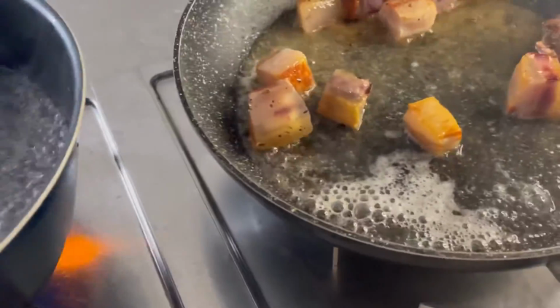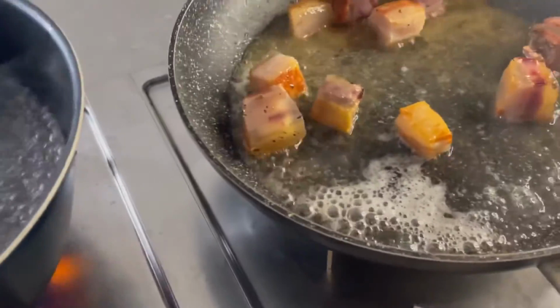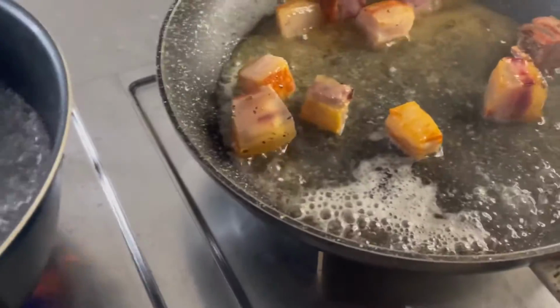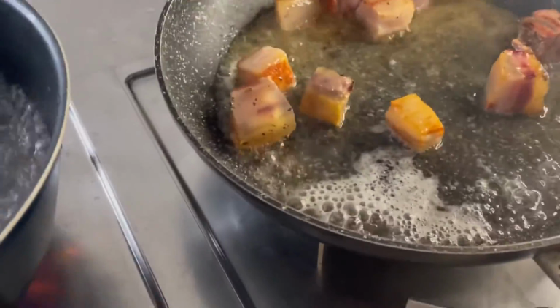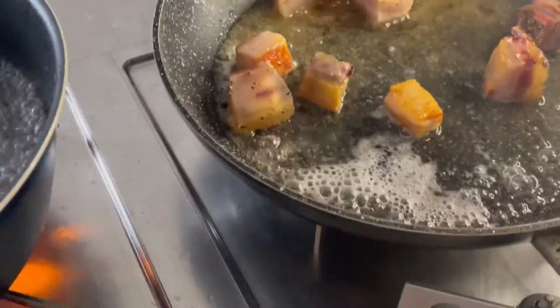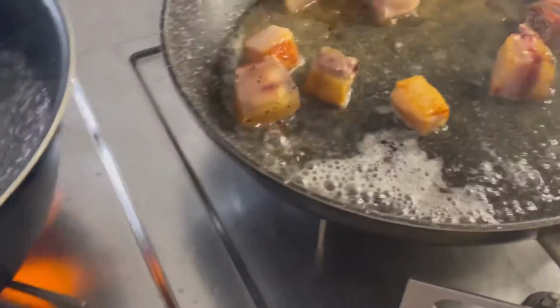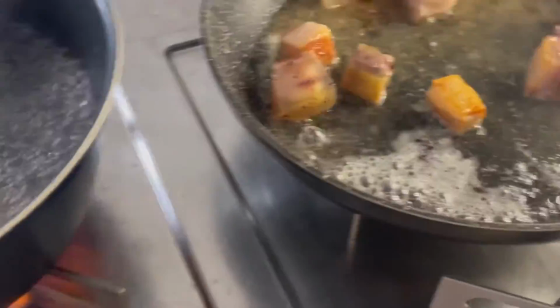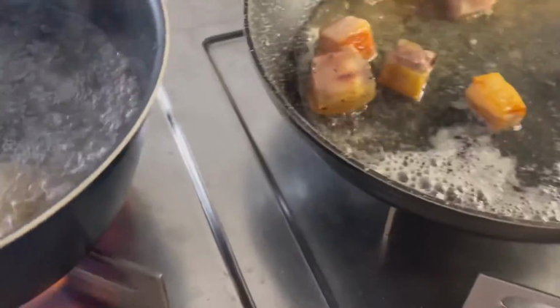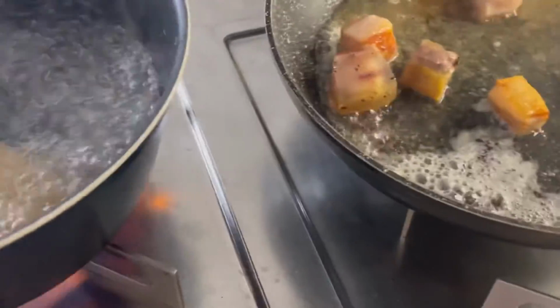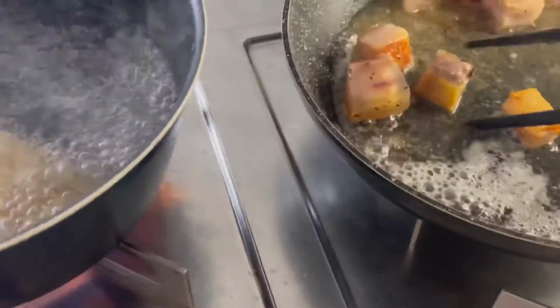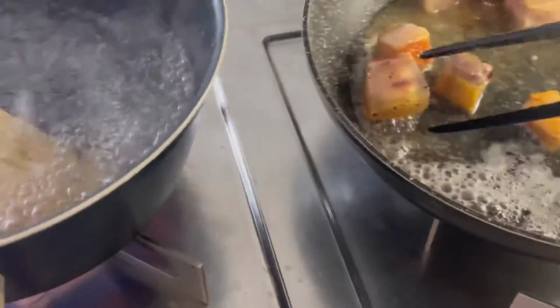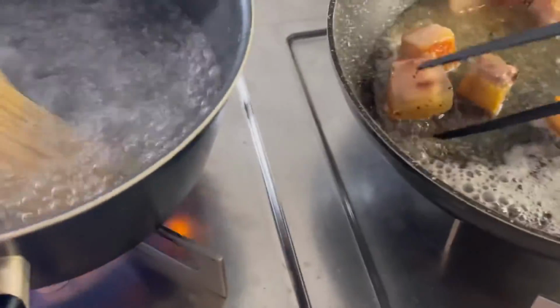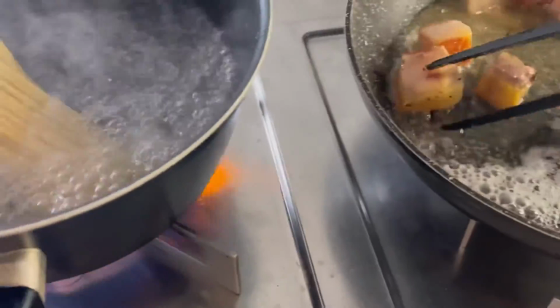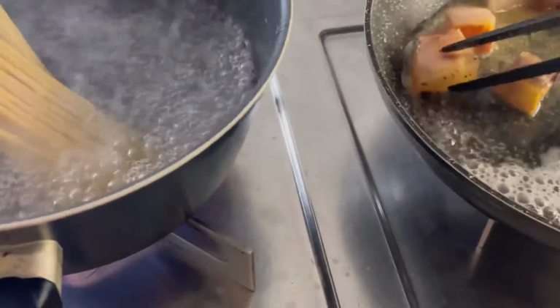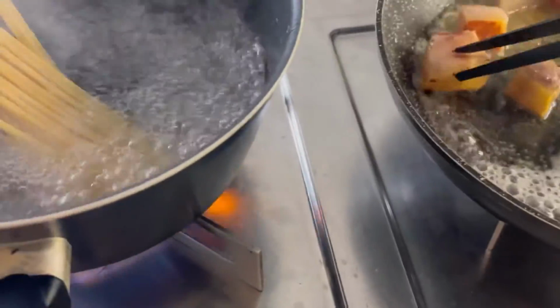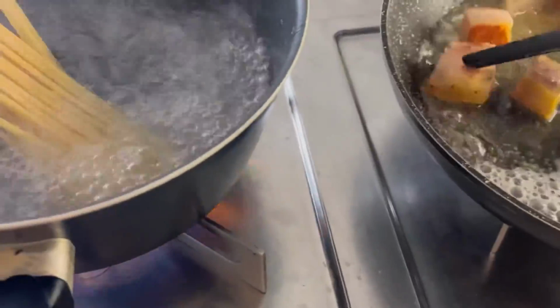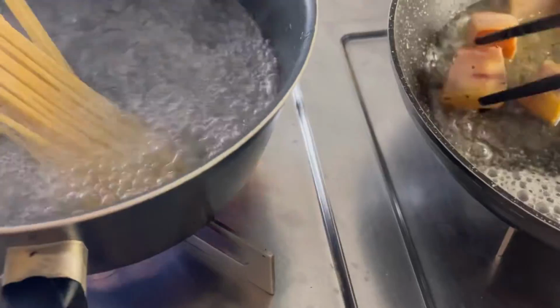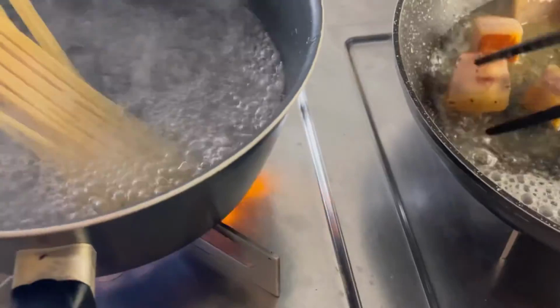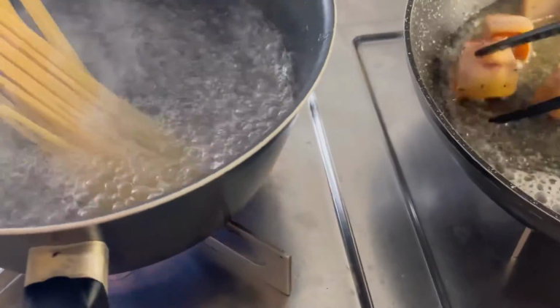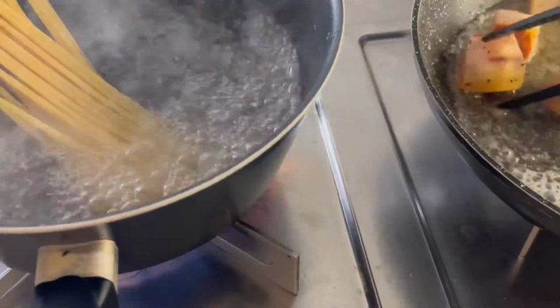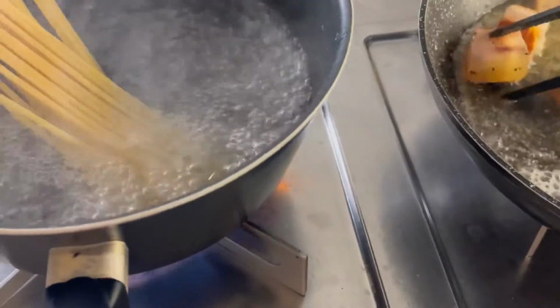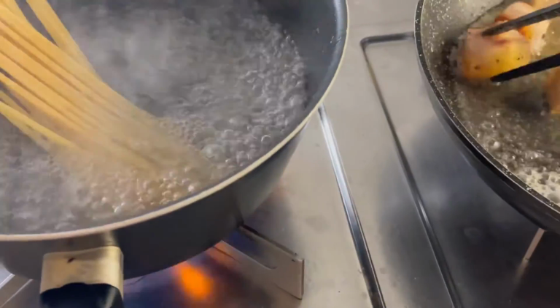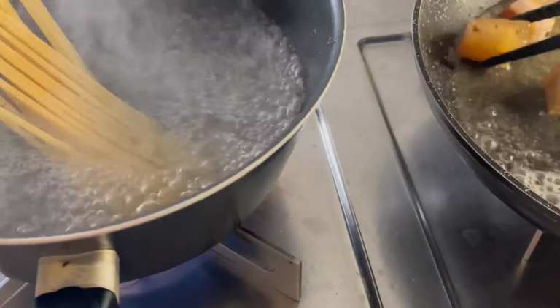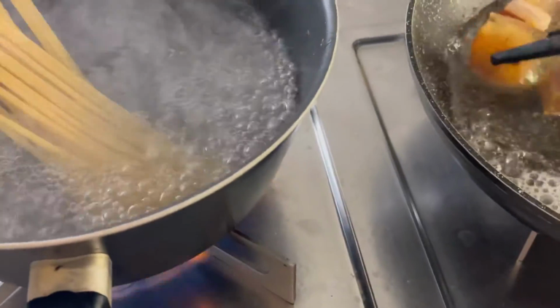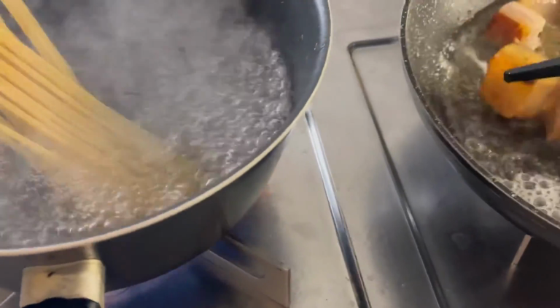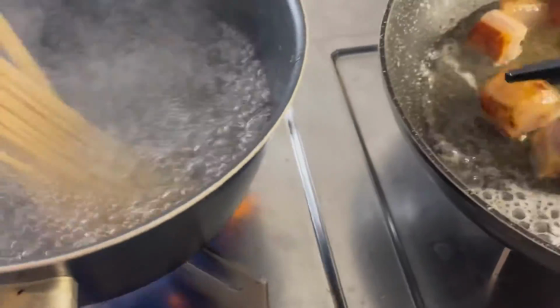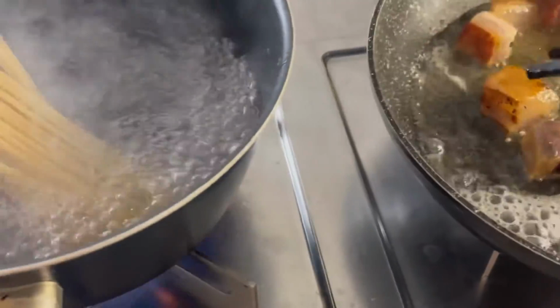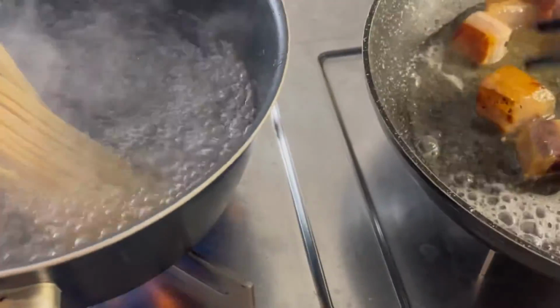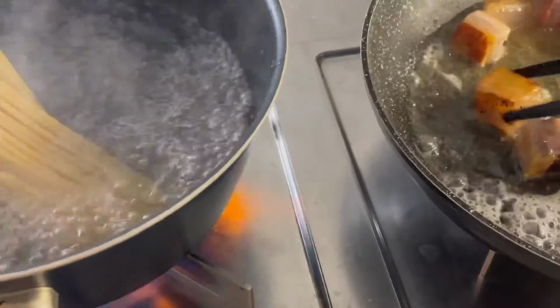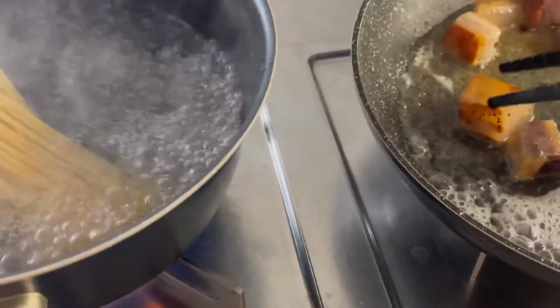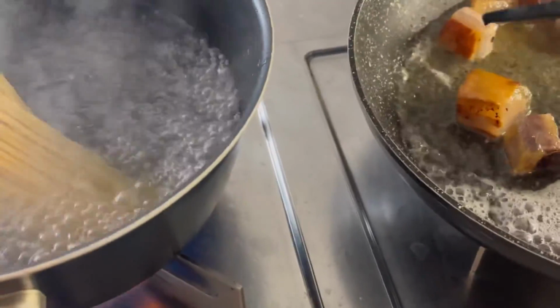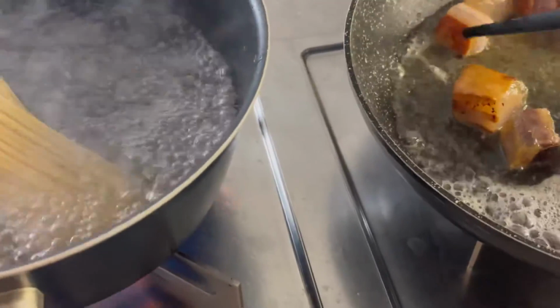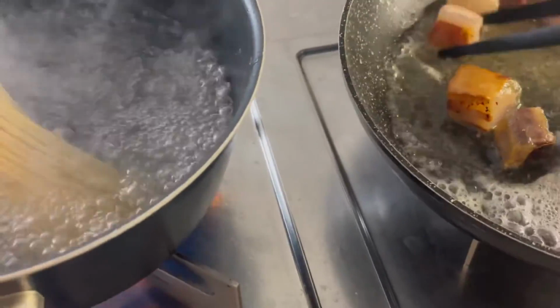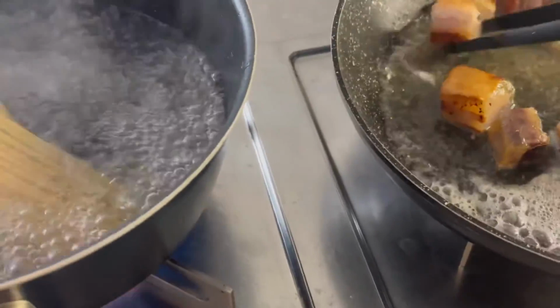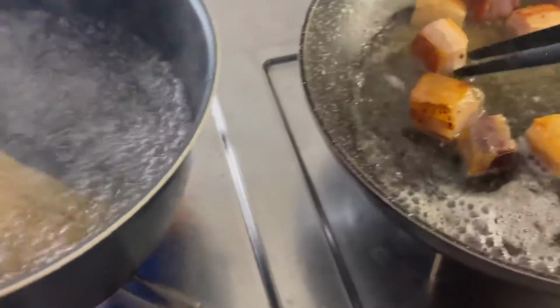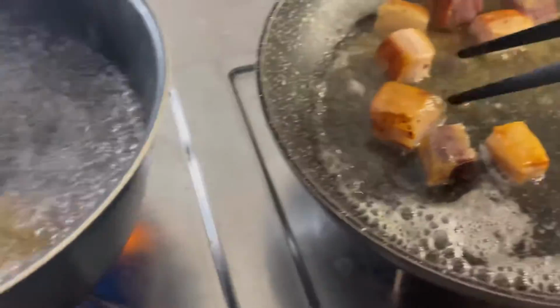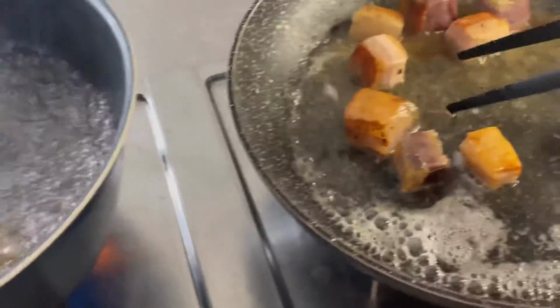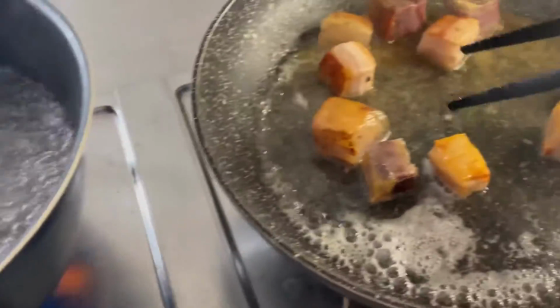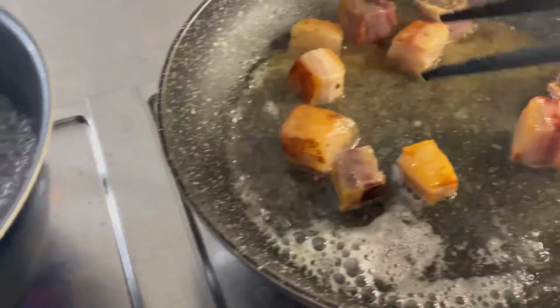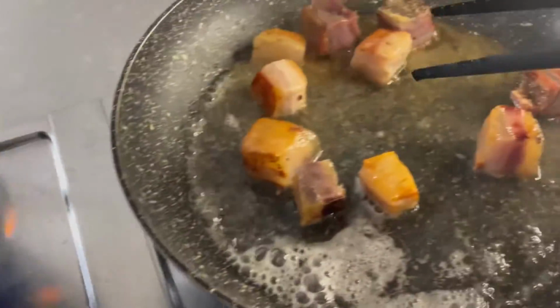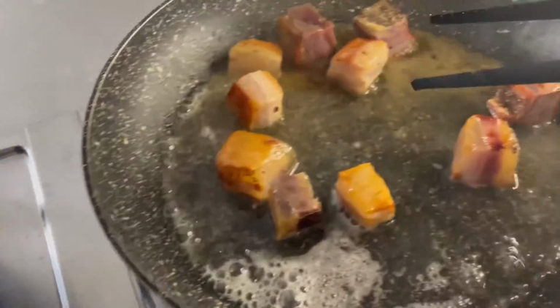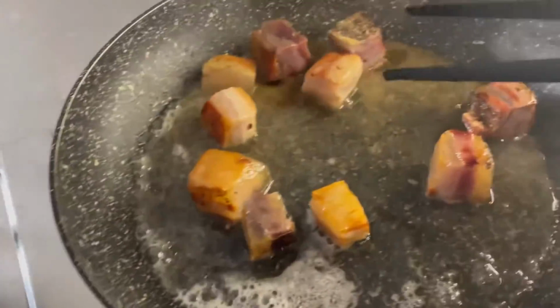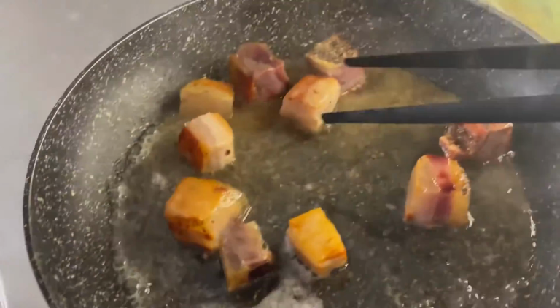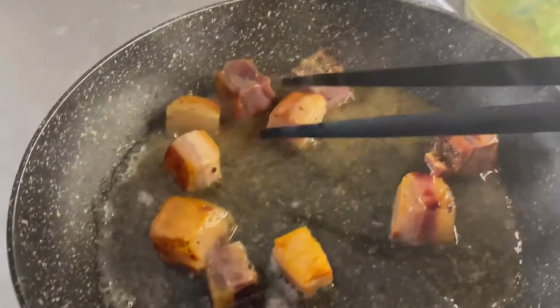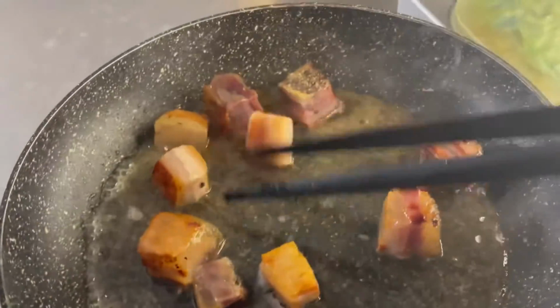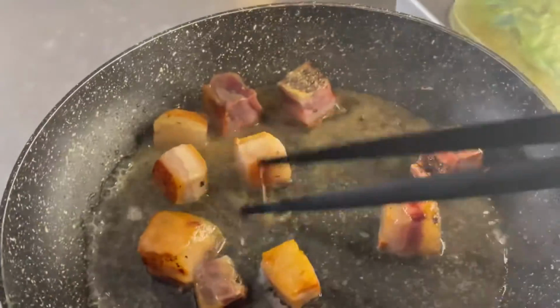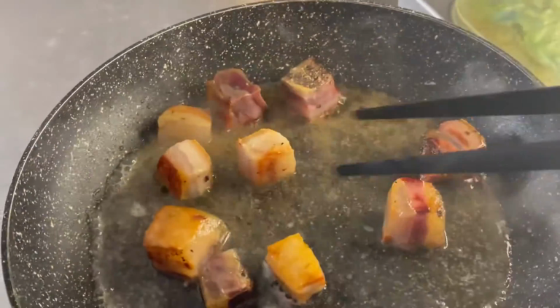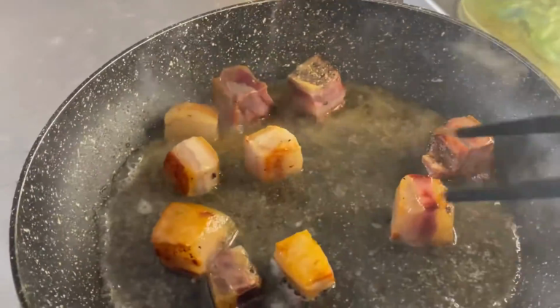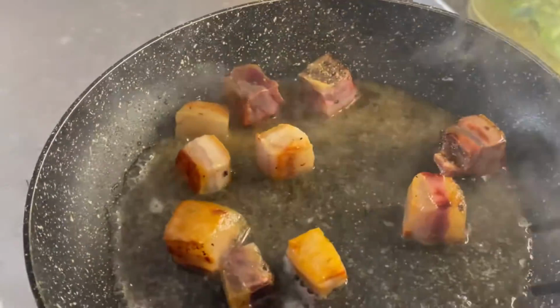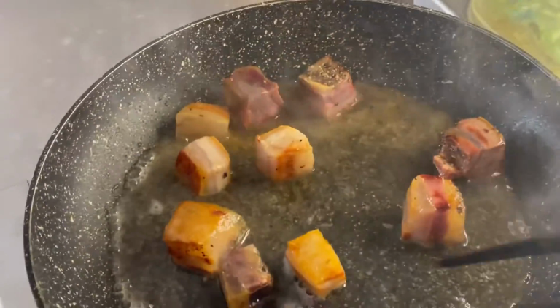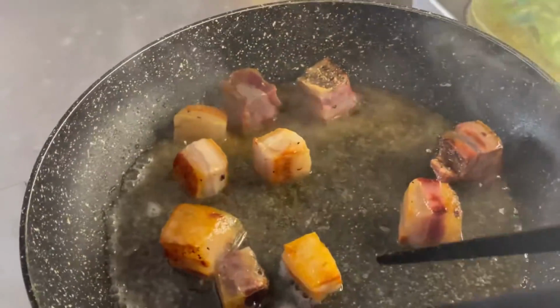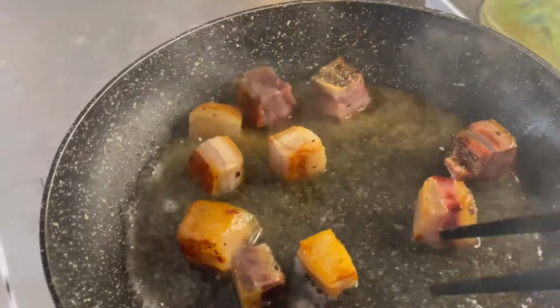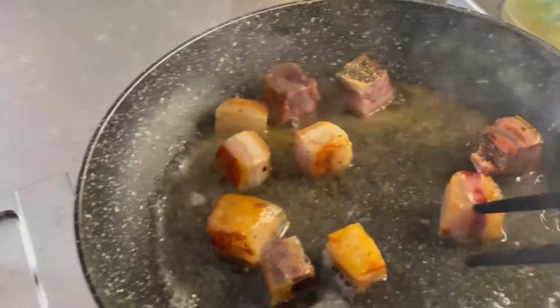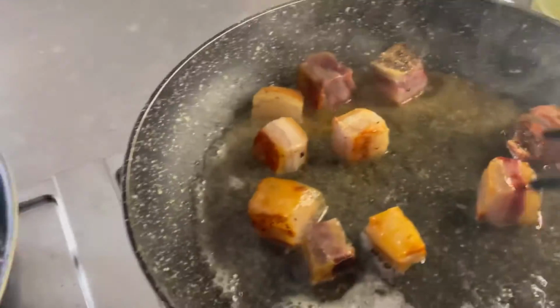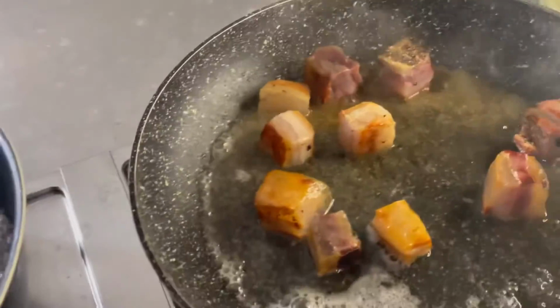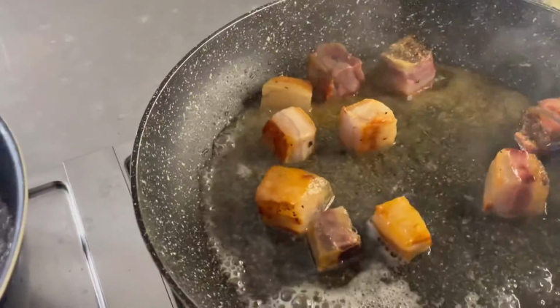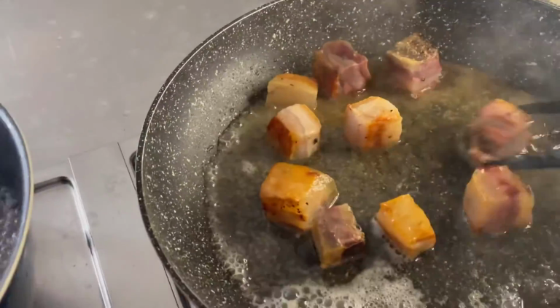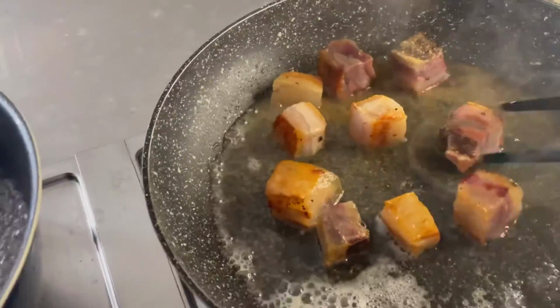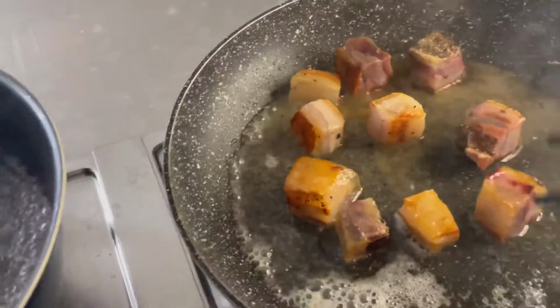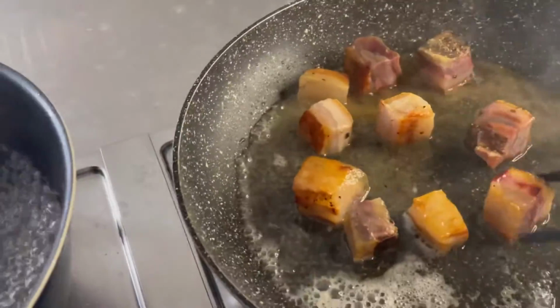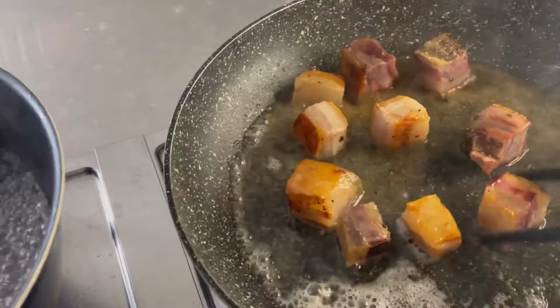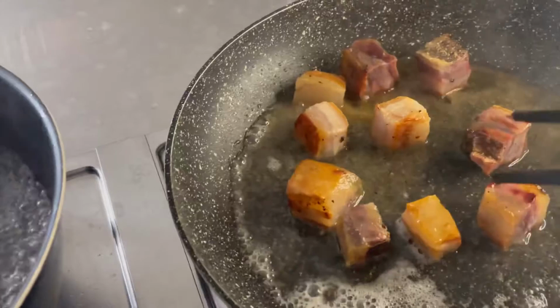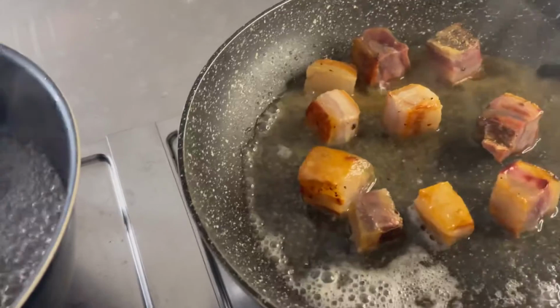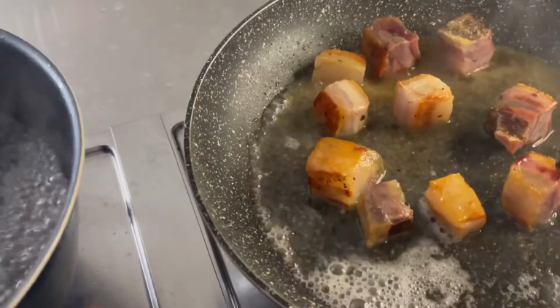Mettendo l'acqua, si blocca la cottura, e adesso così ci riteniamo con la fiamma proprio al minimo, minimo, minimo in un passaggio successivo.